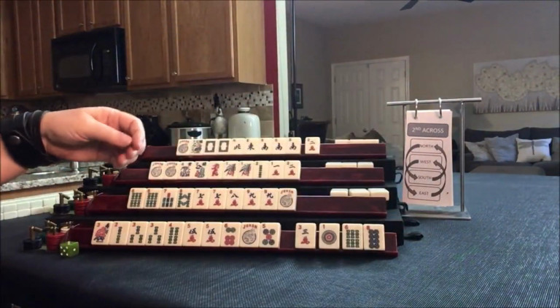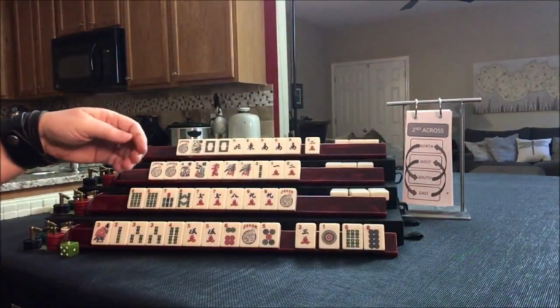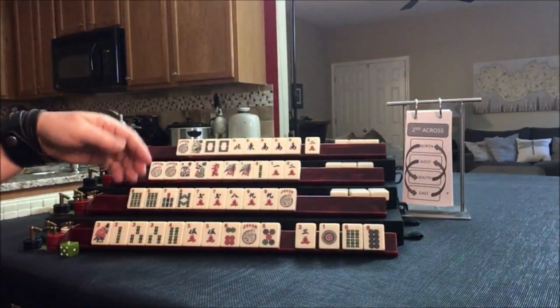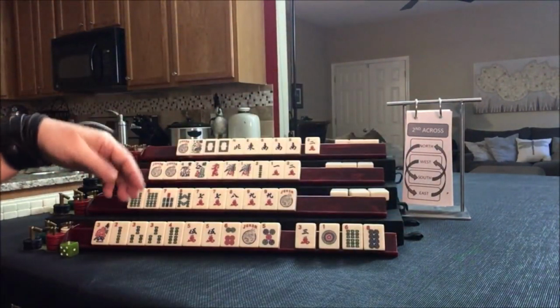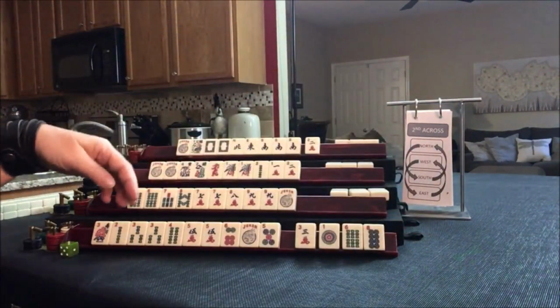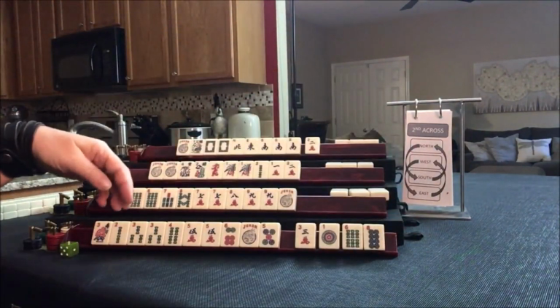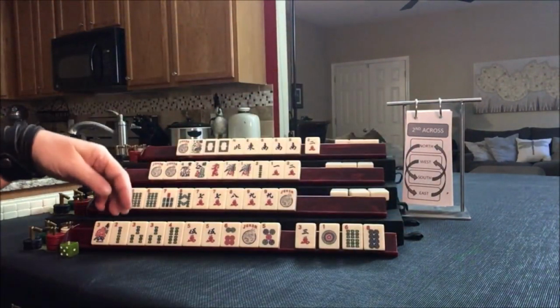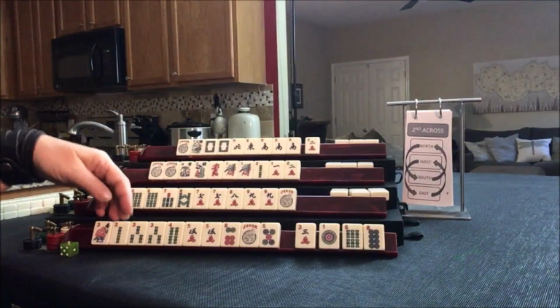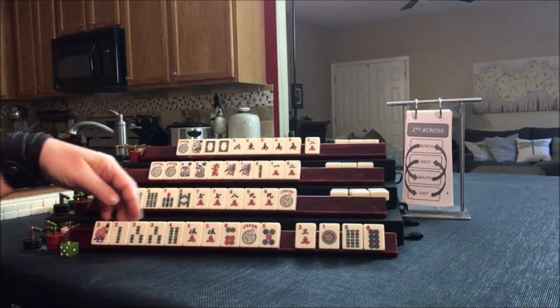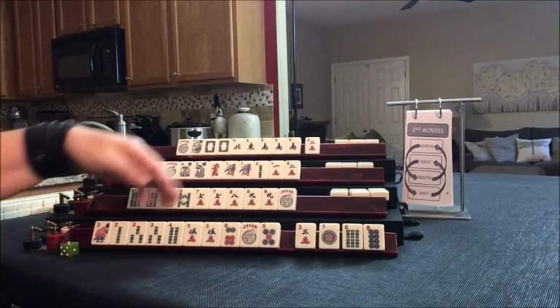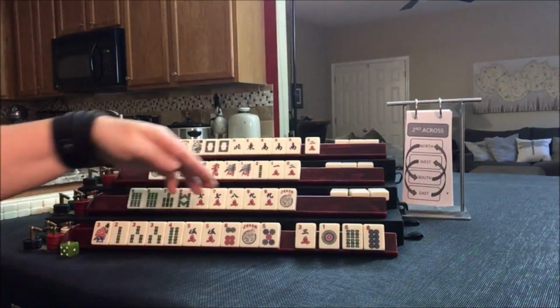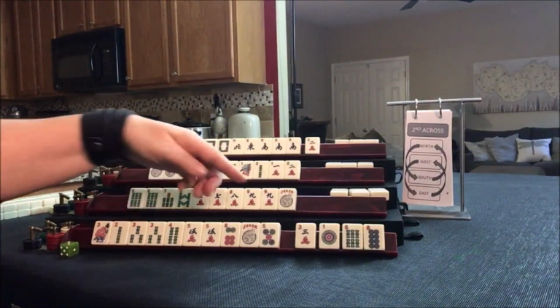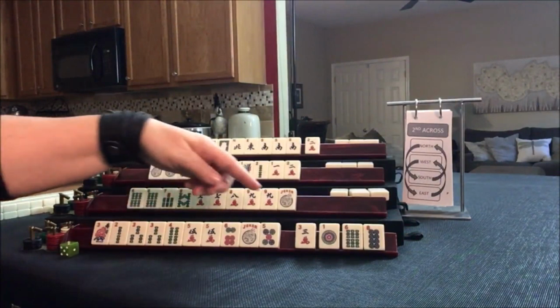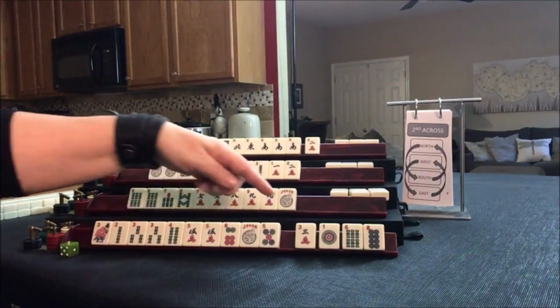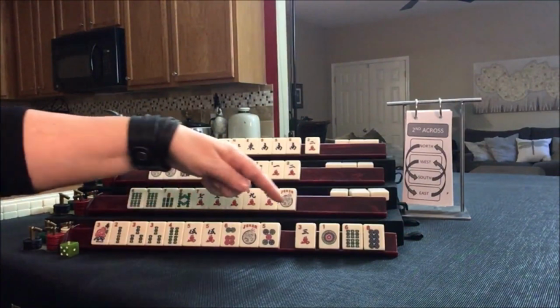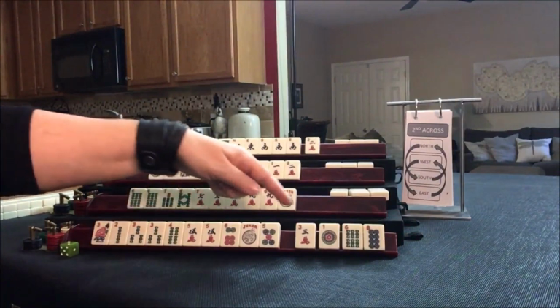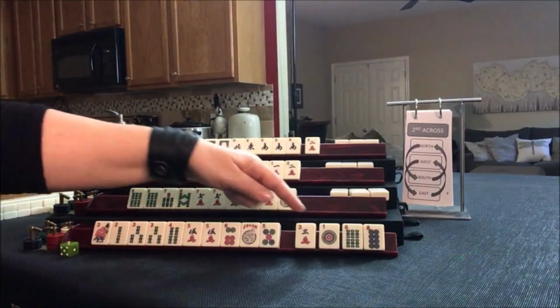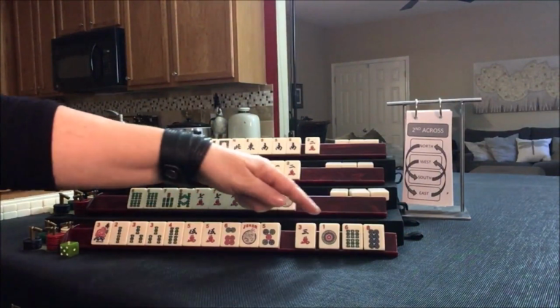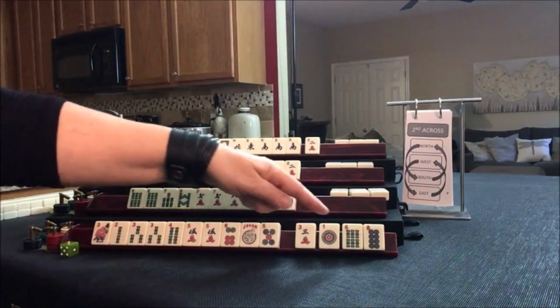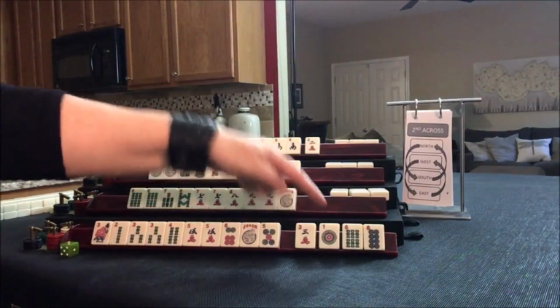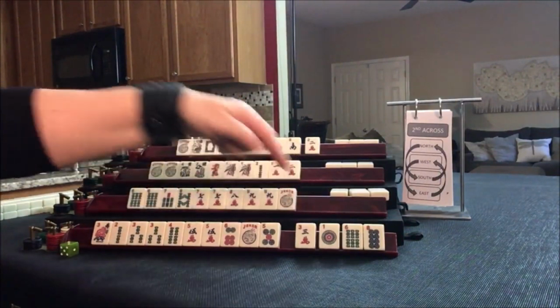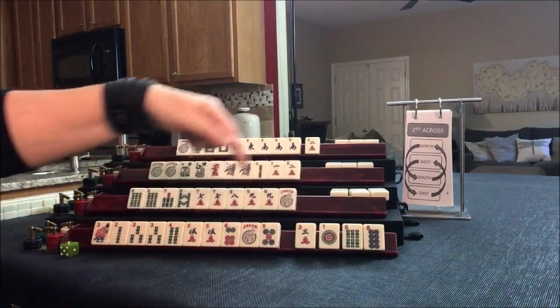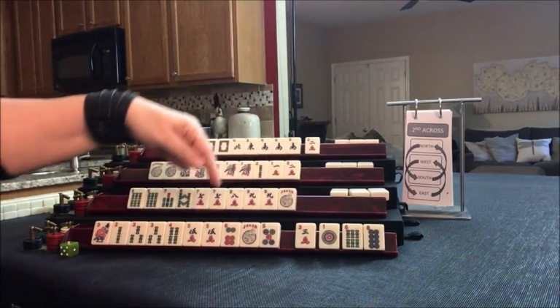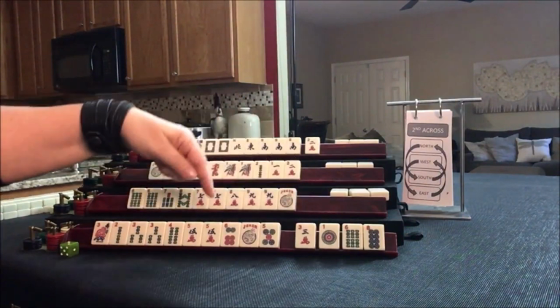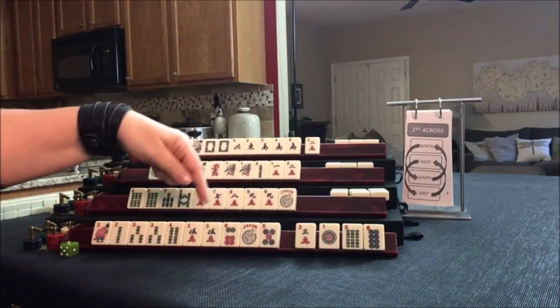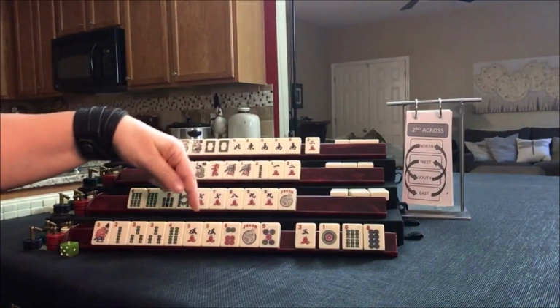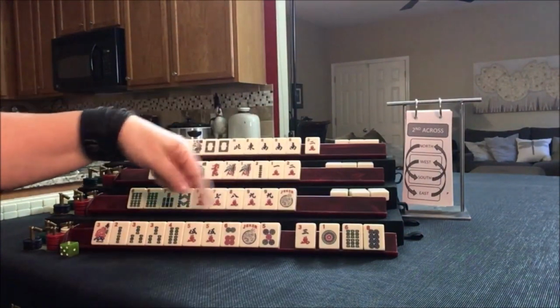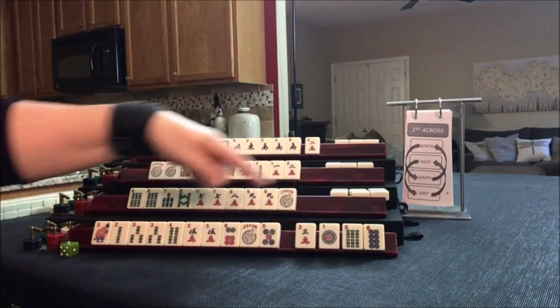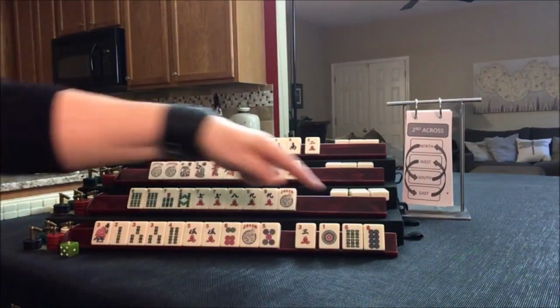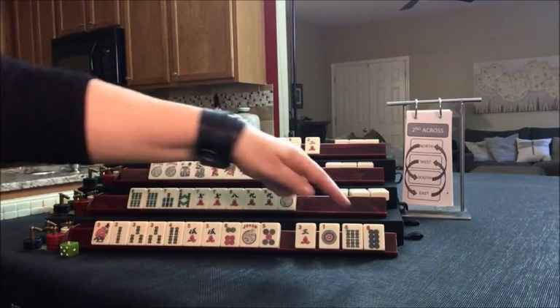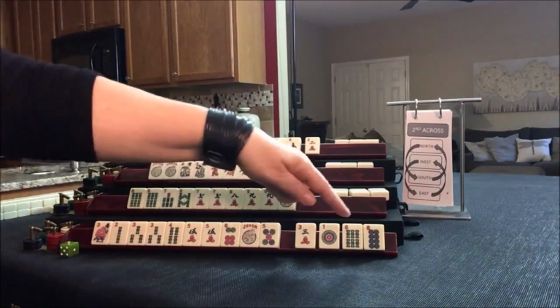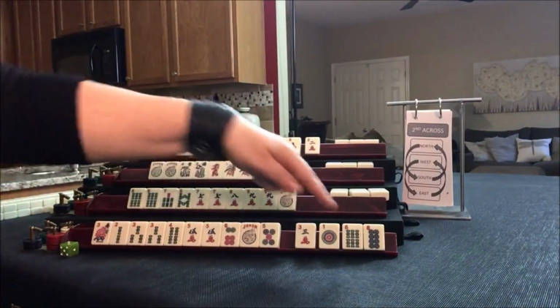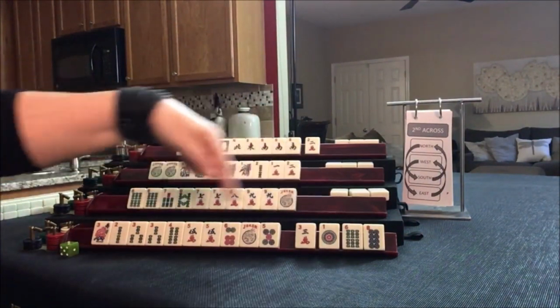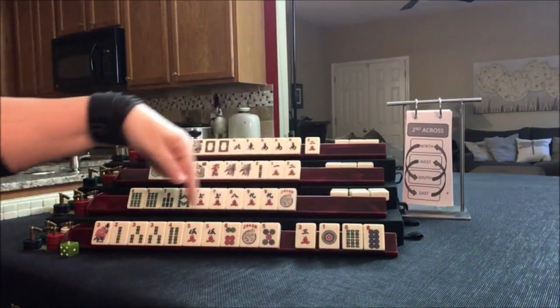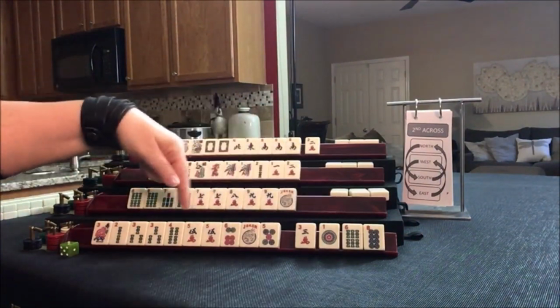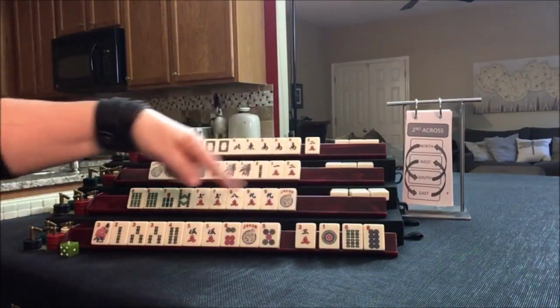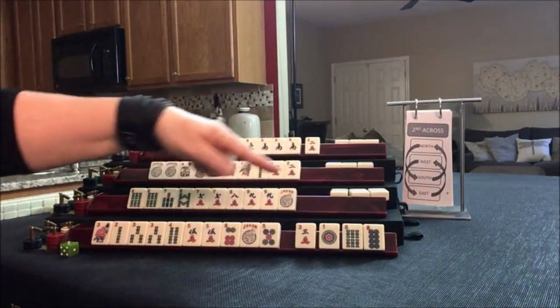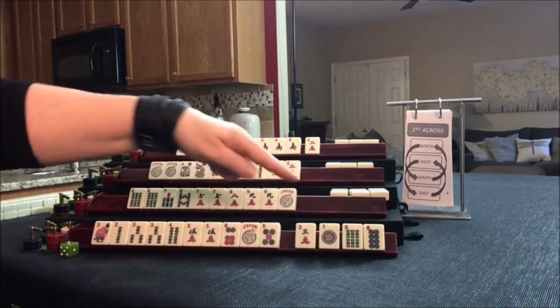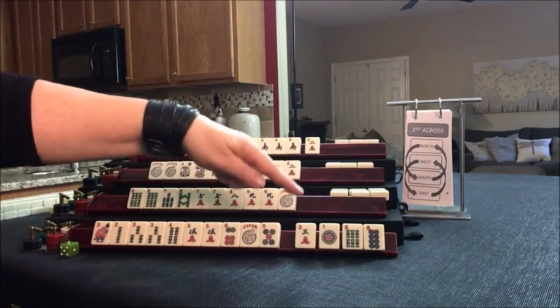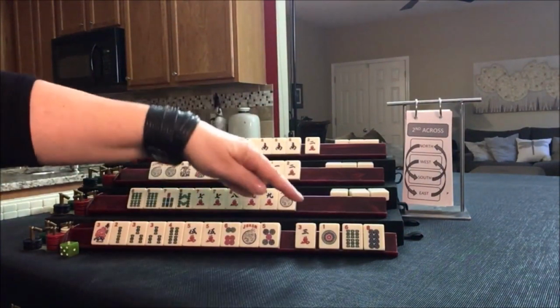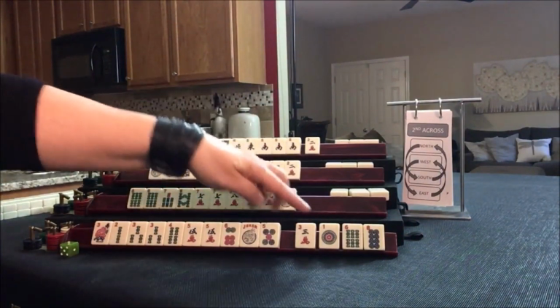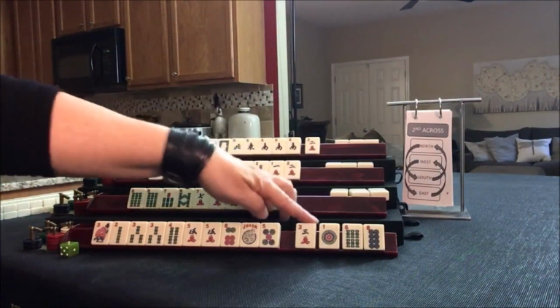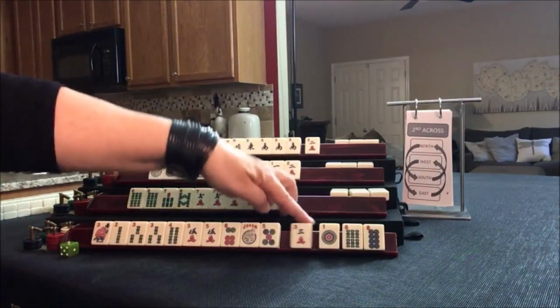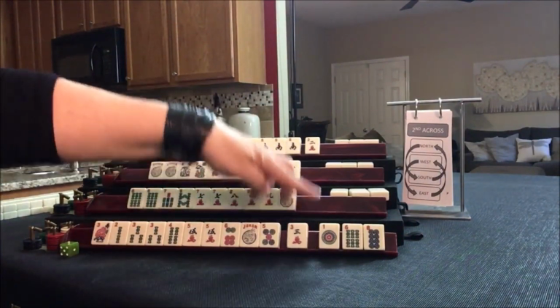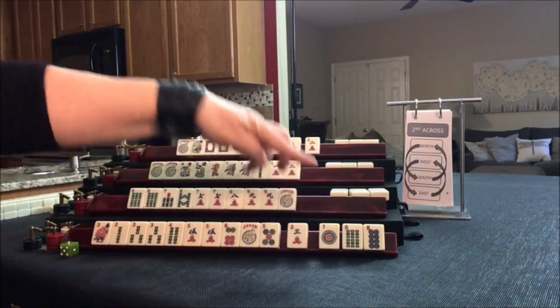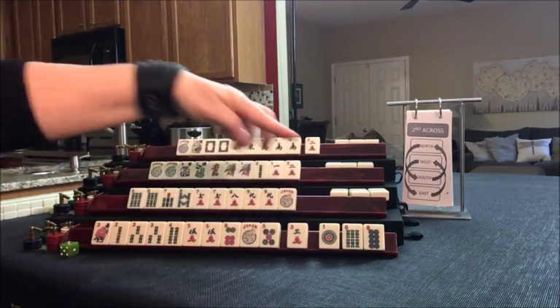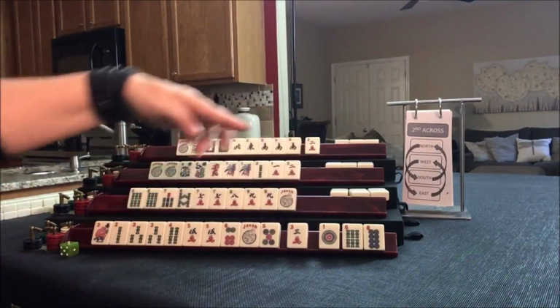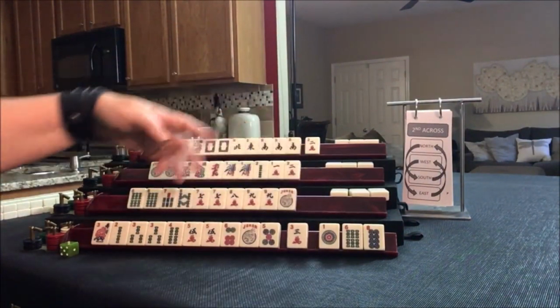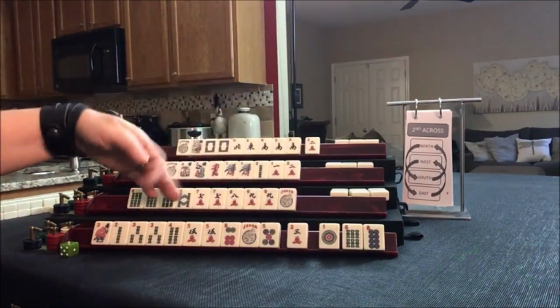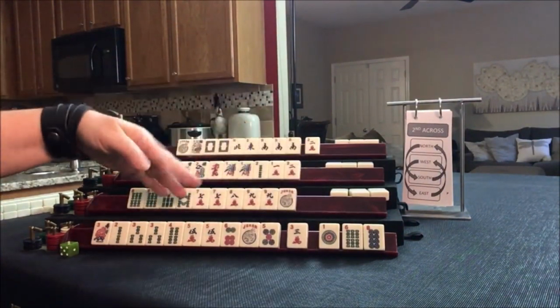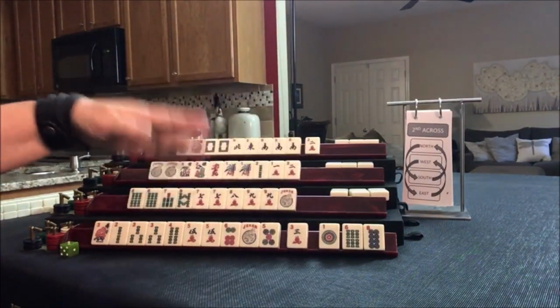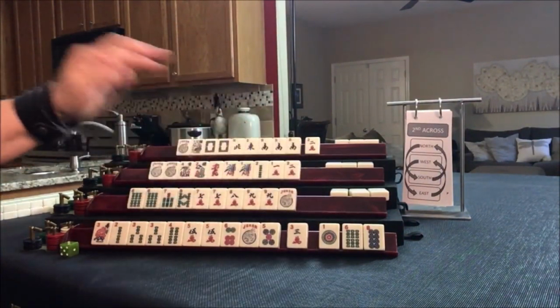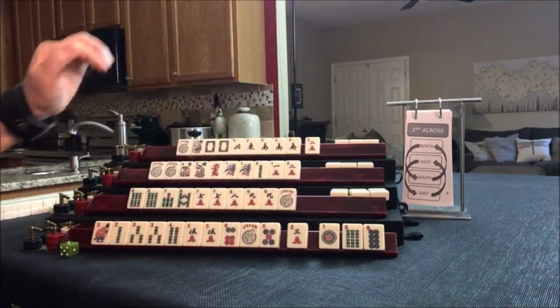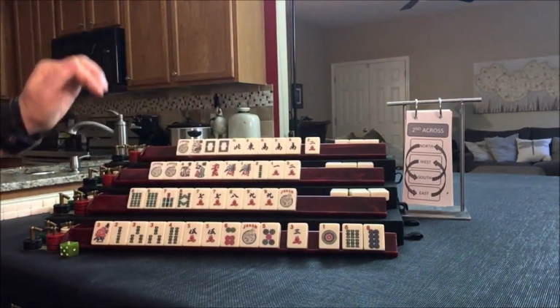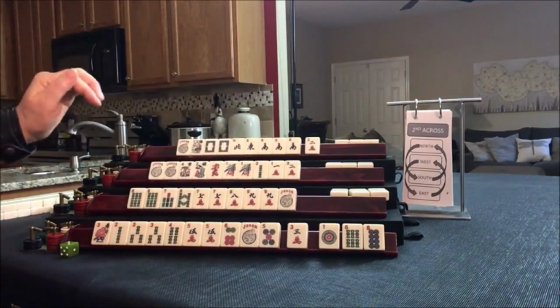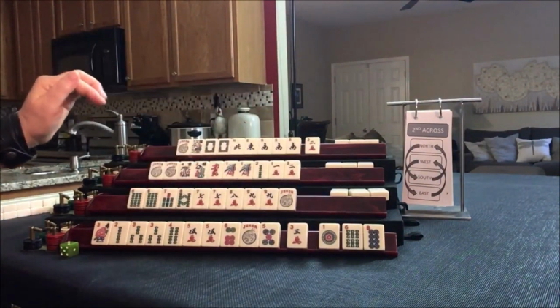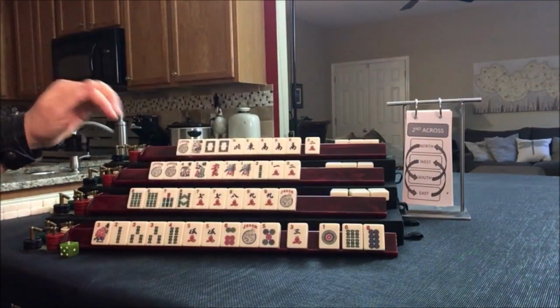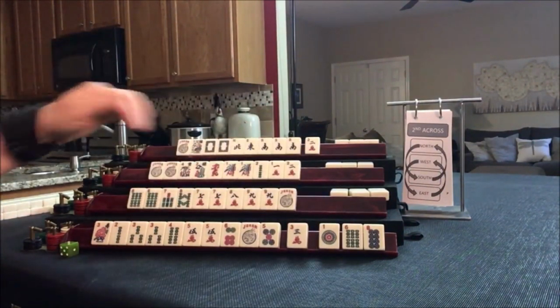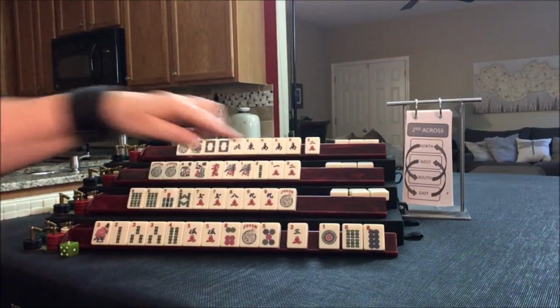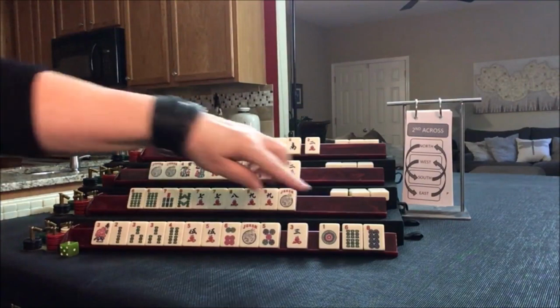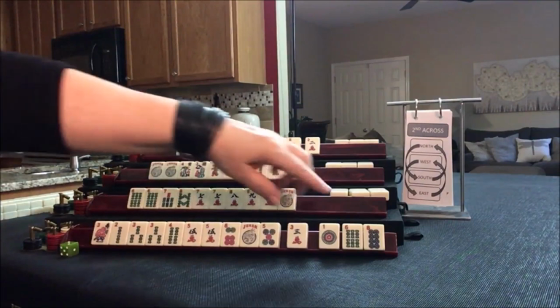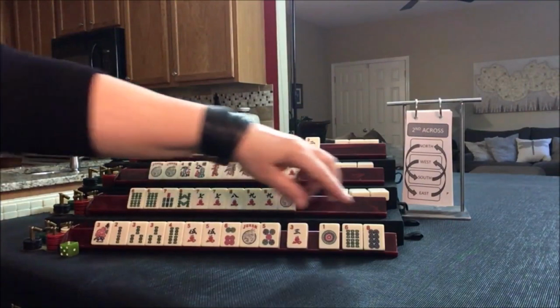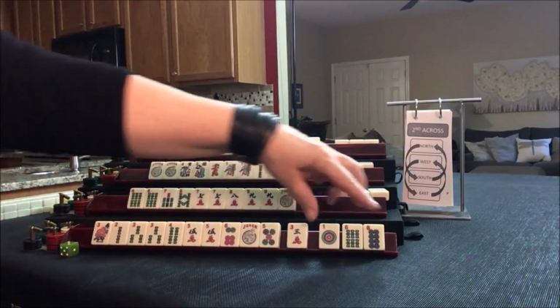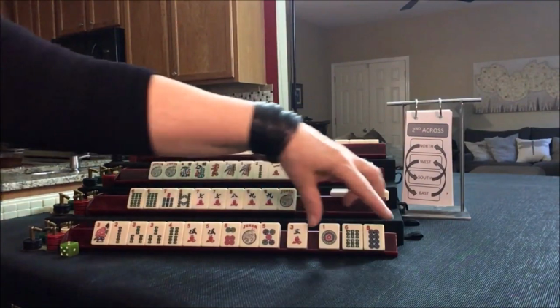Looking at the tiles: 1 — don't need it; 6 — don't need it; 8 — don't need it. No keepers.